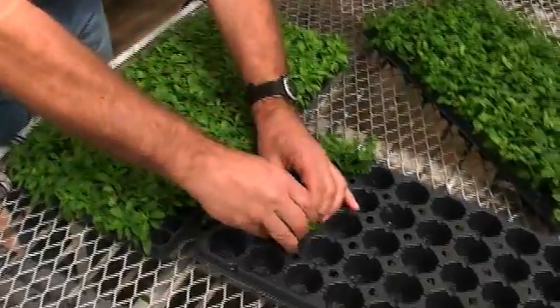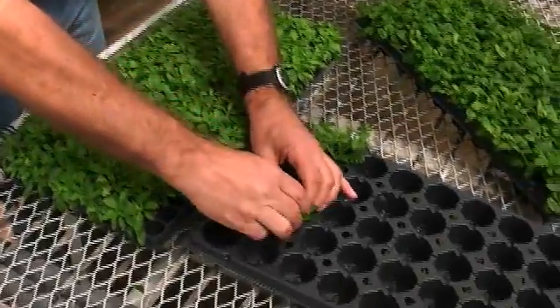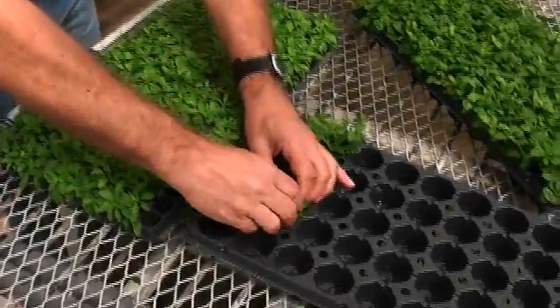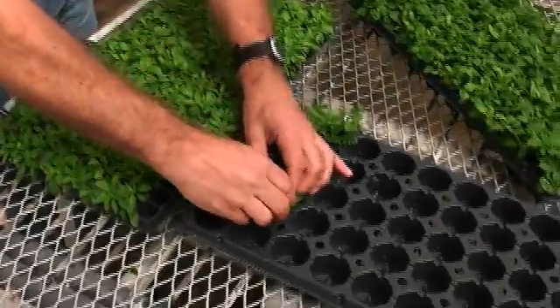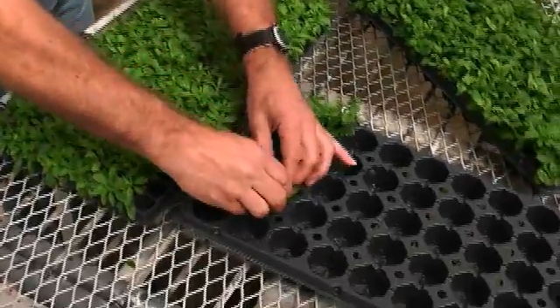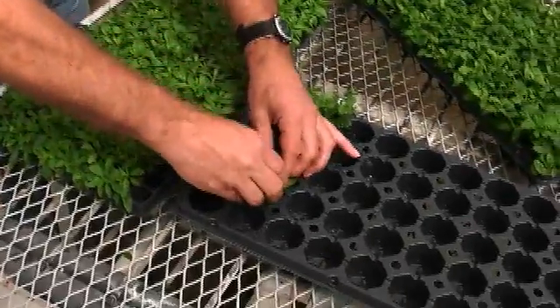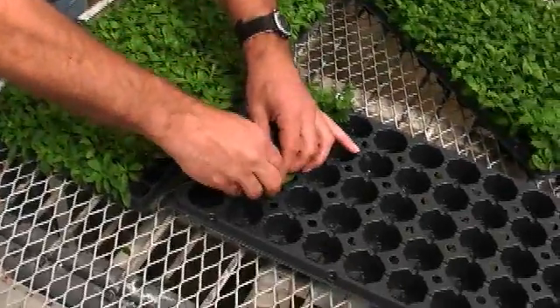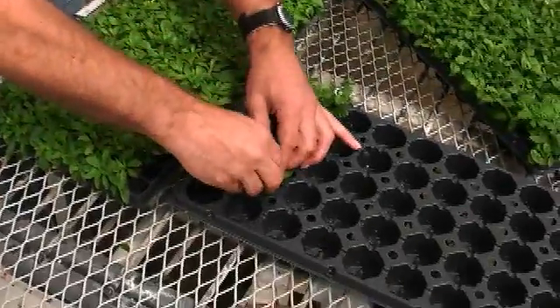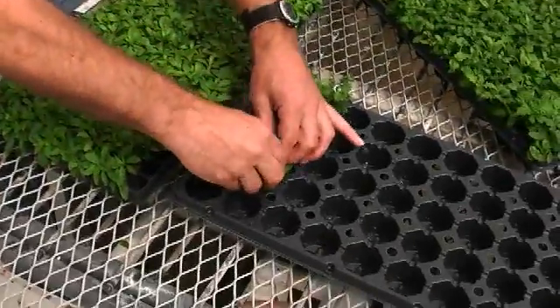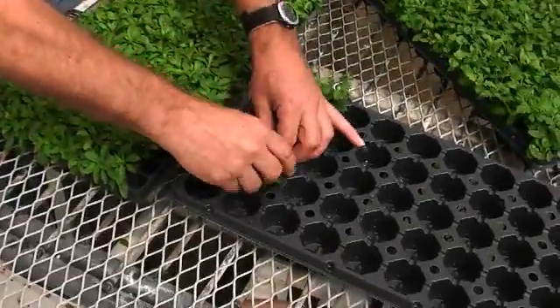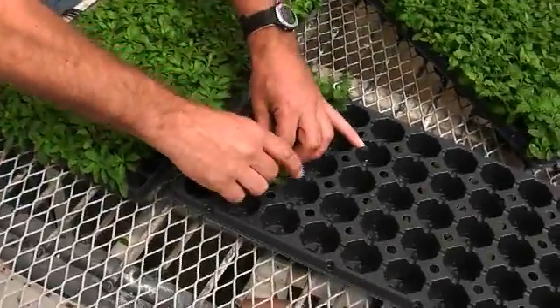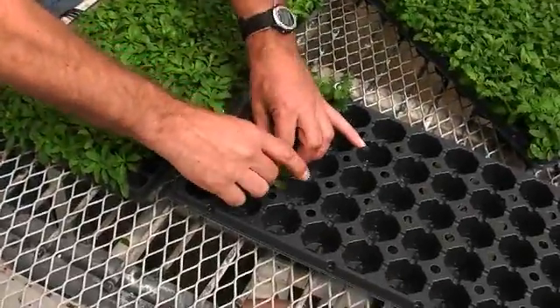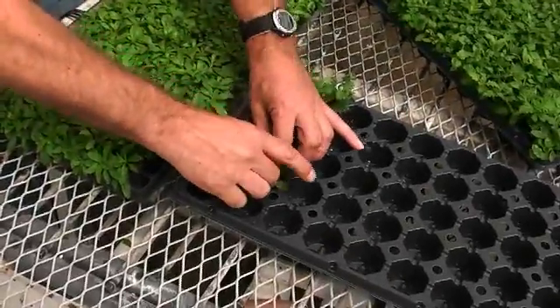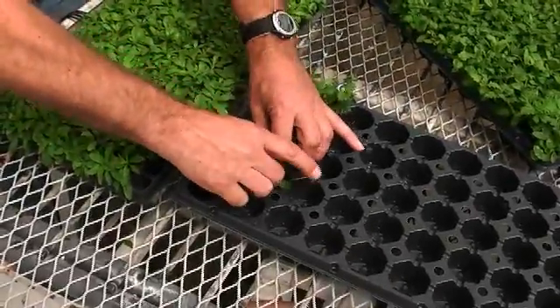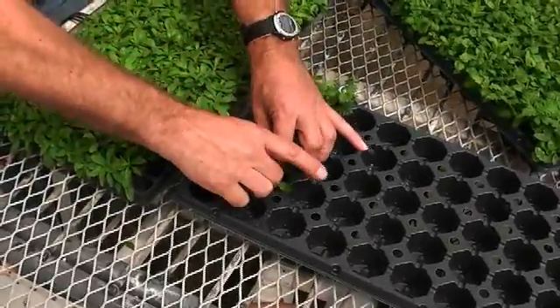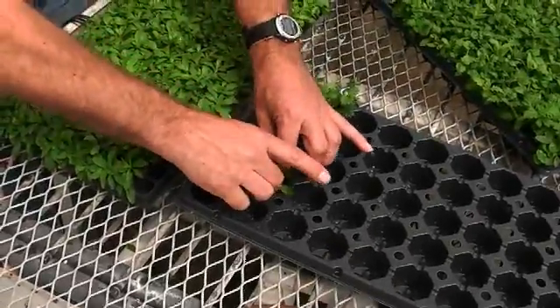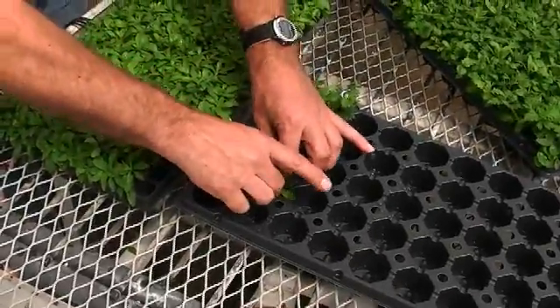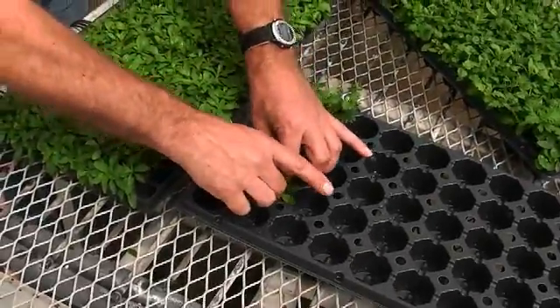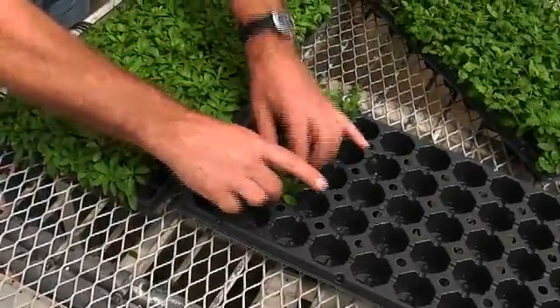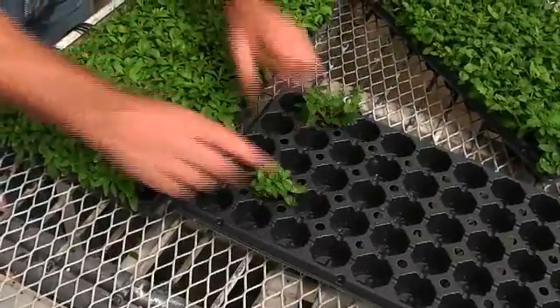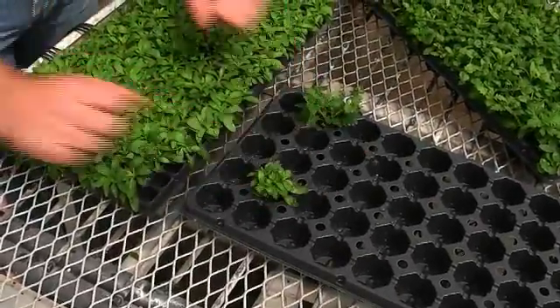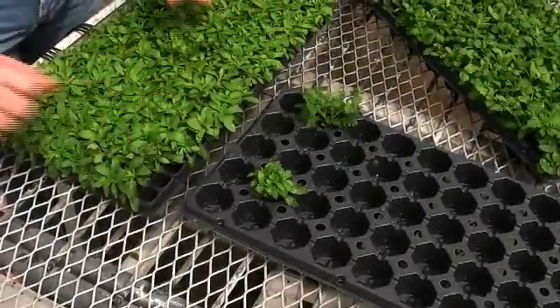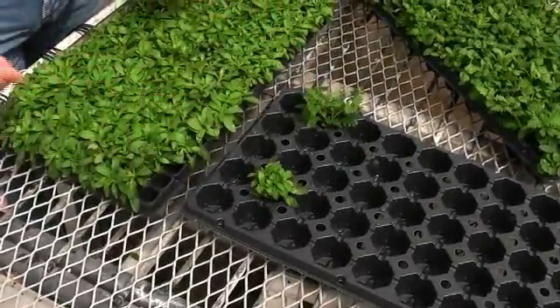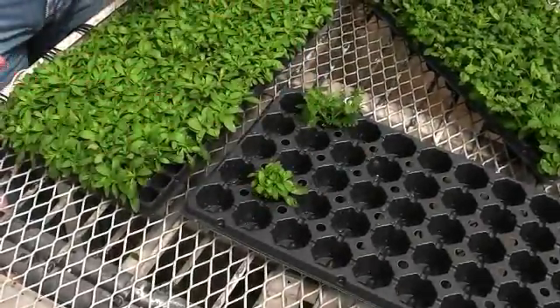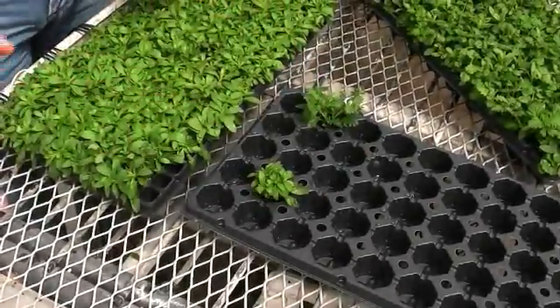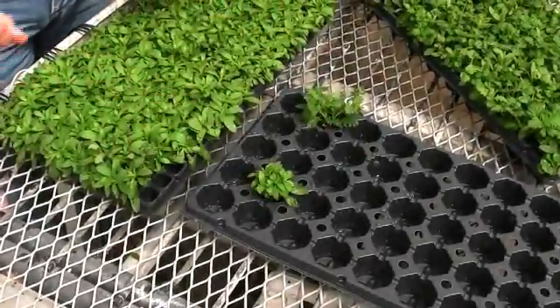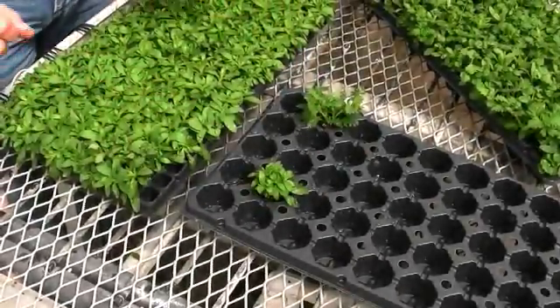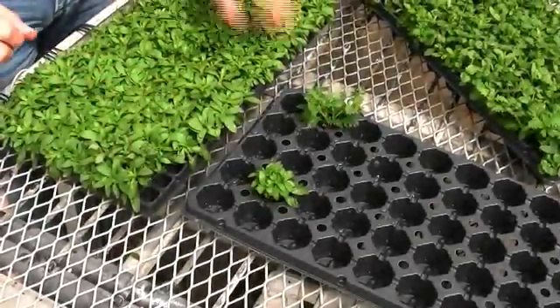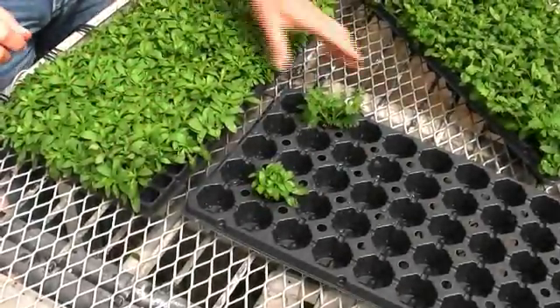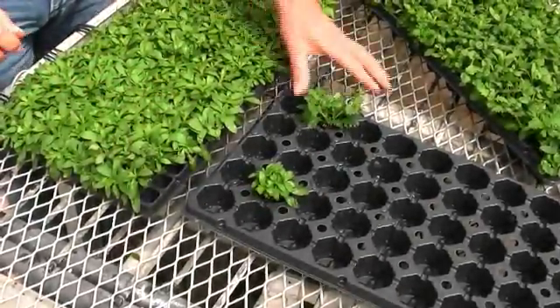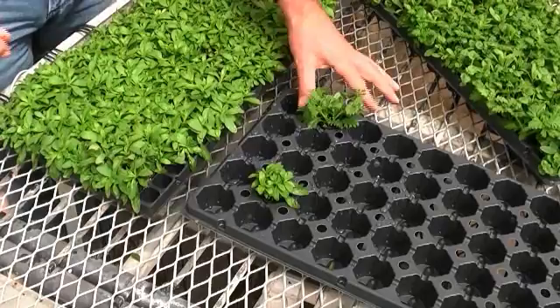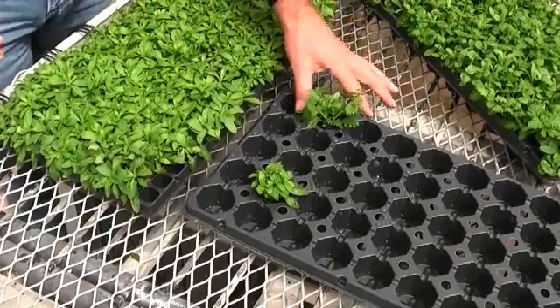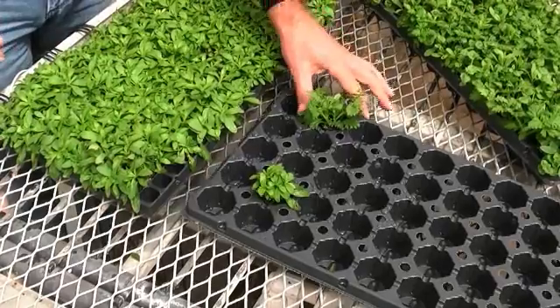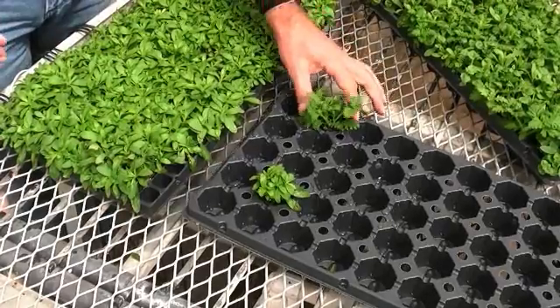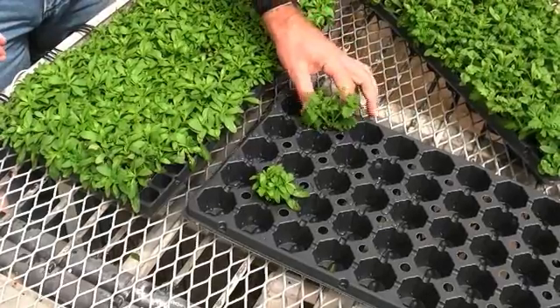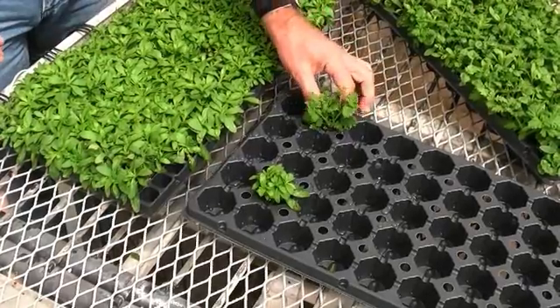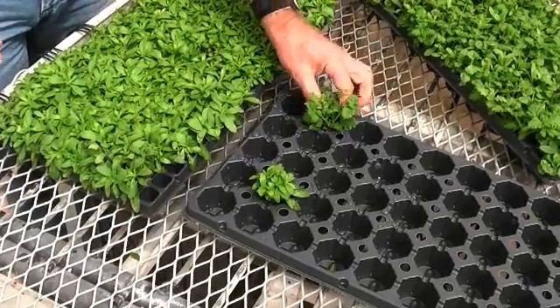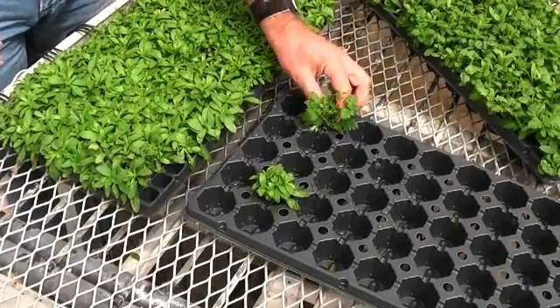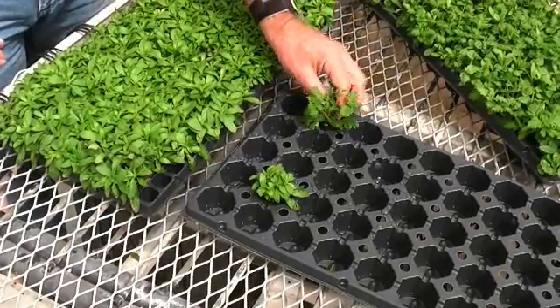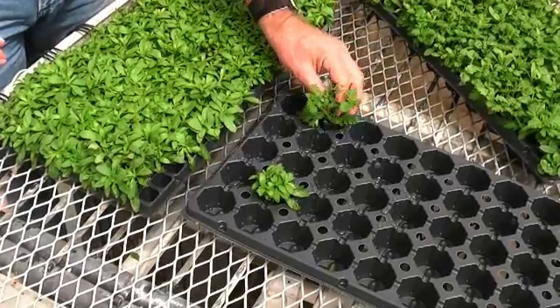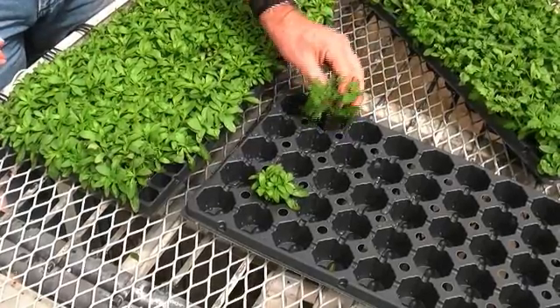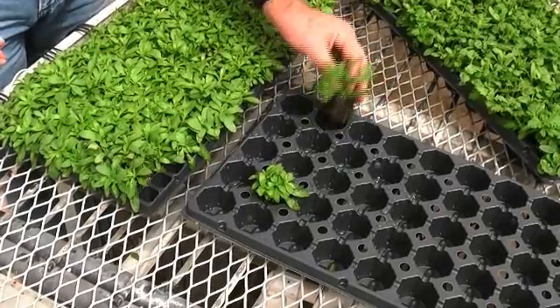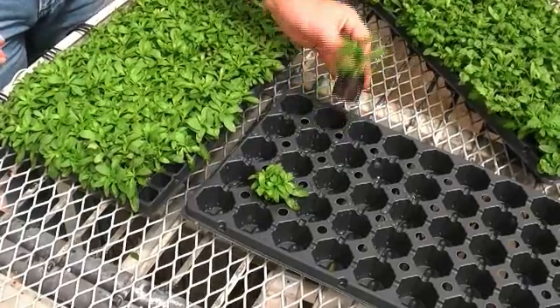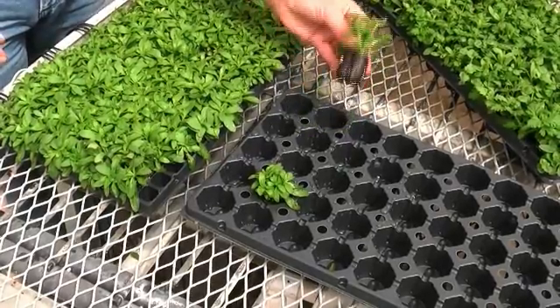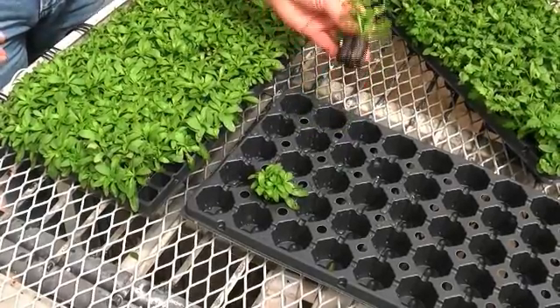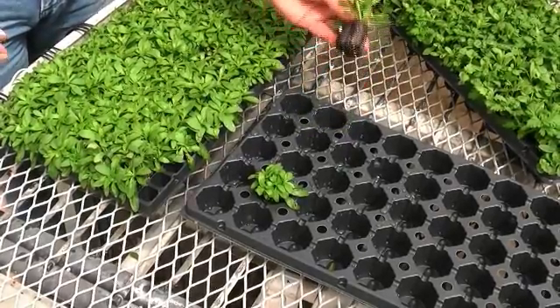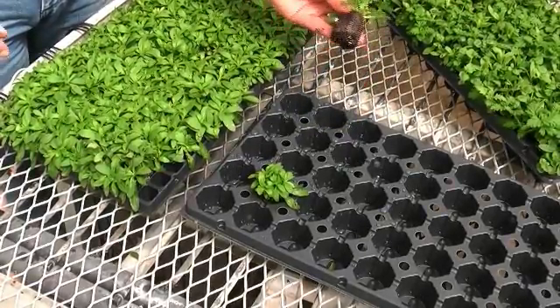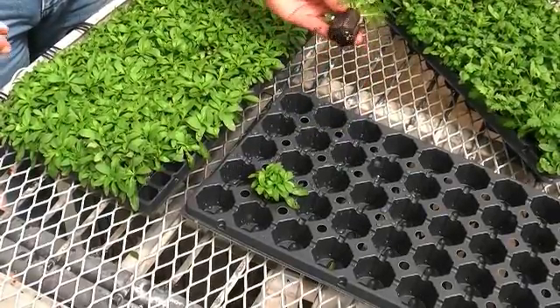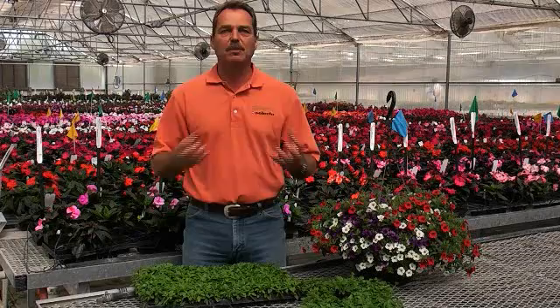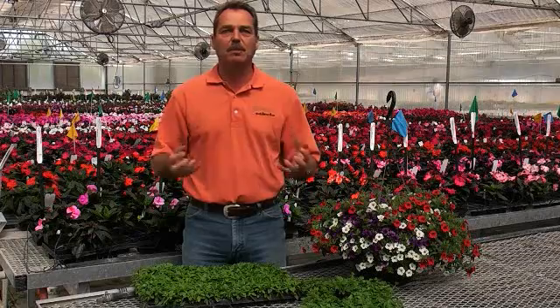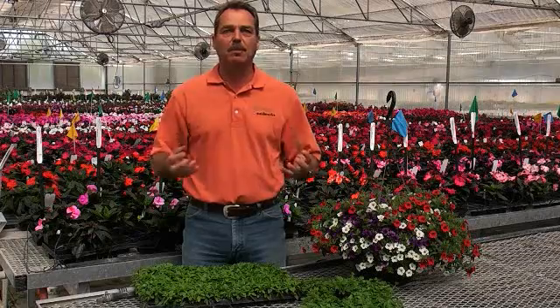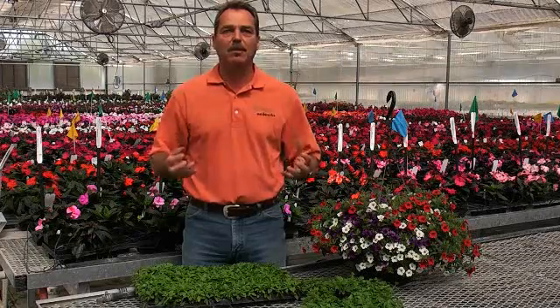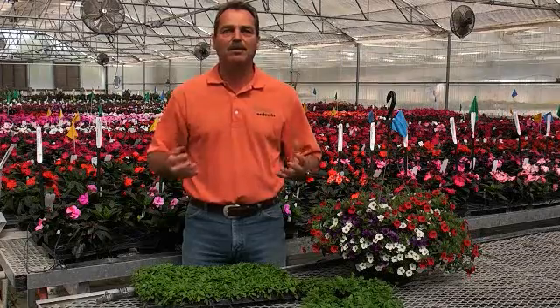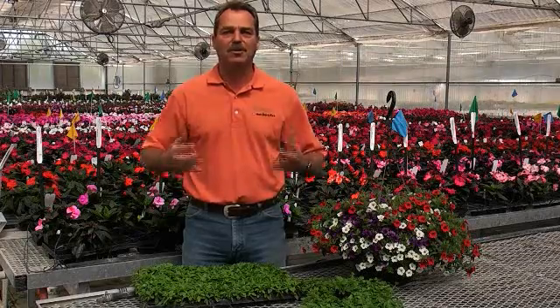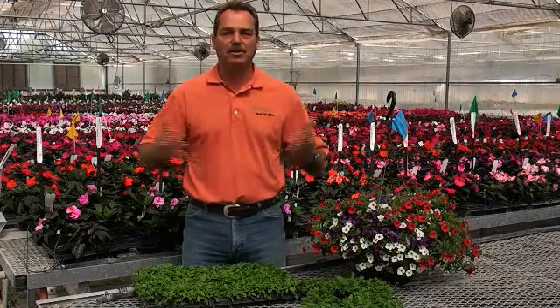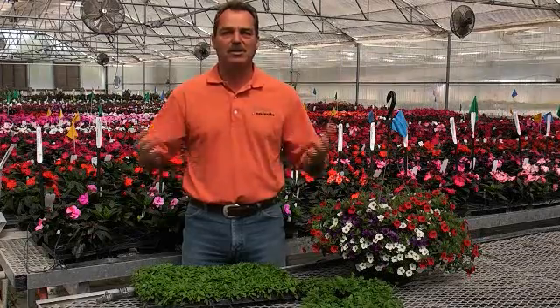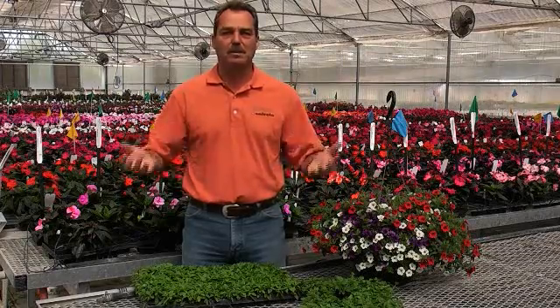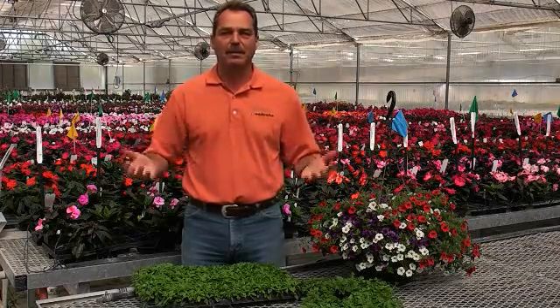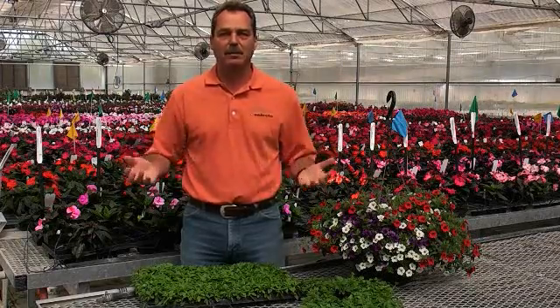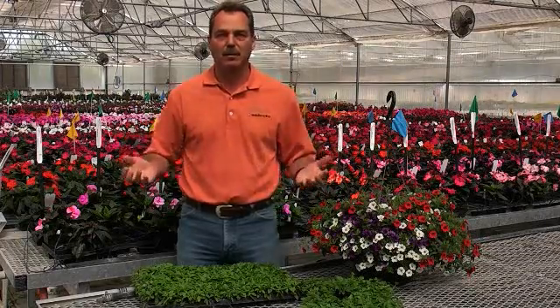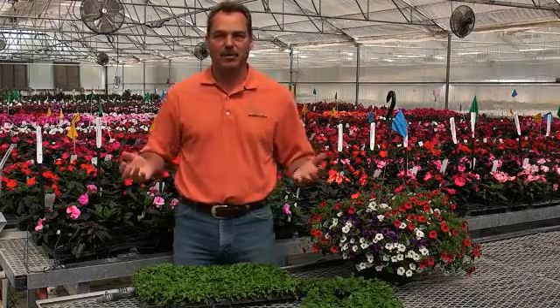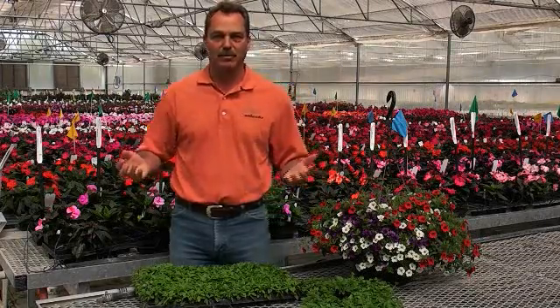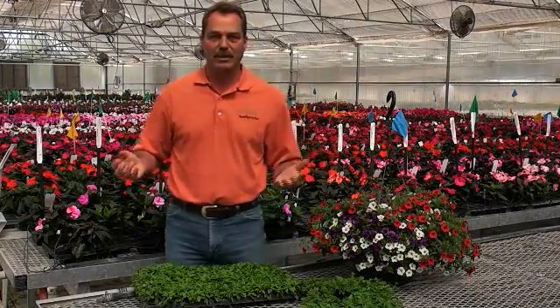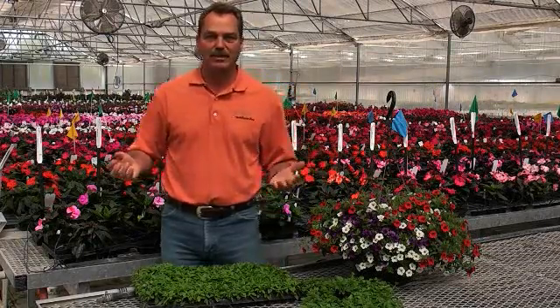Then they fuse together in this tray for another two weeks until we have a big, shippable, transplantable unit.